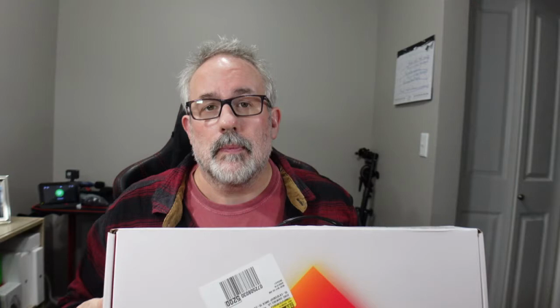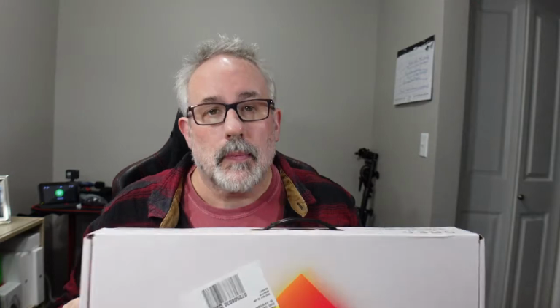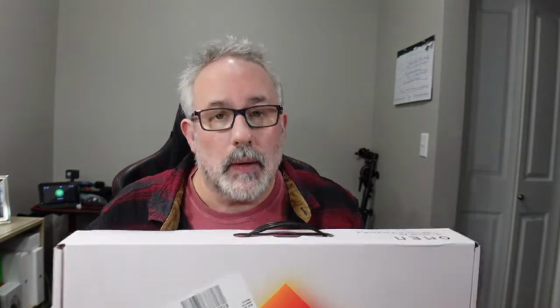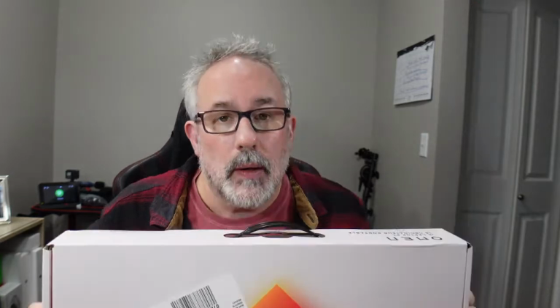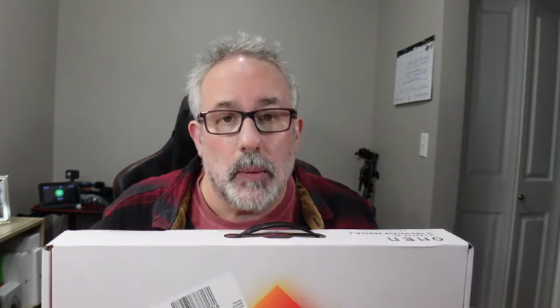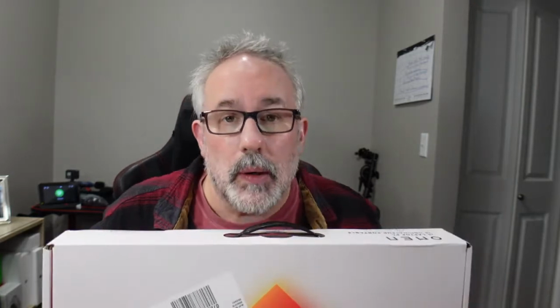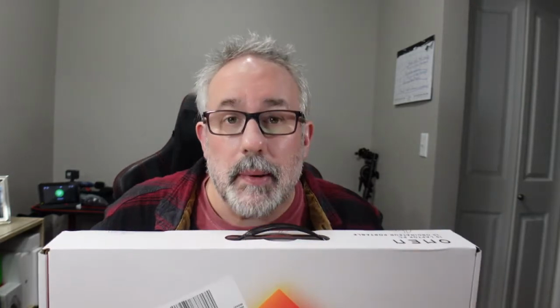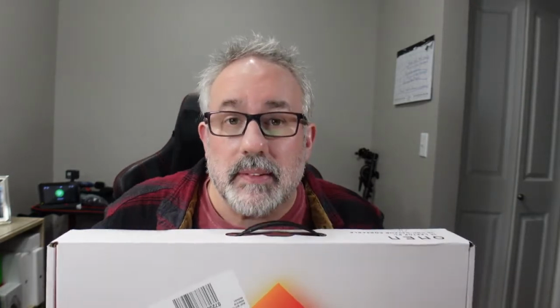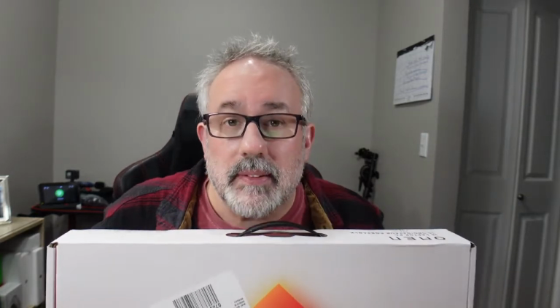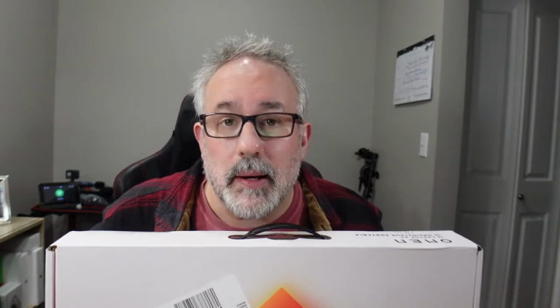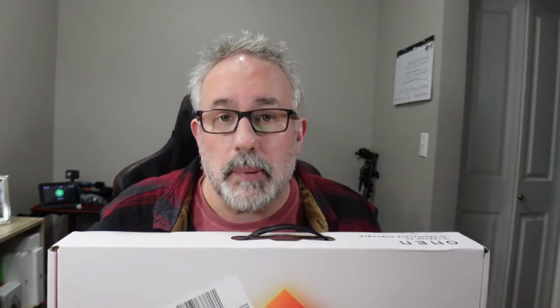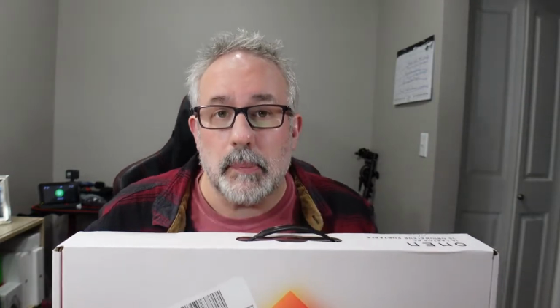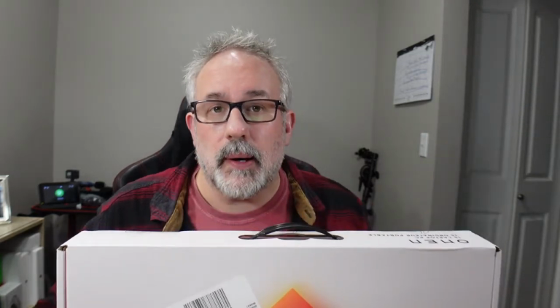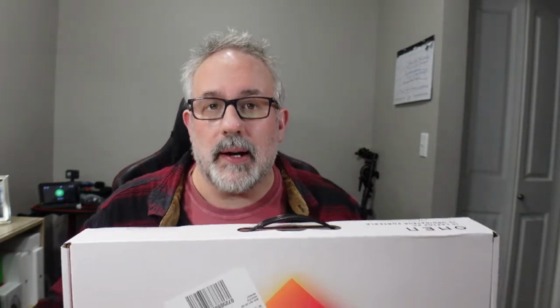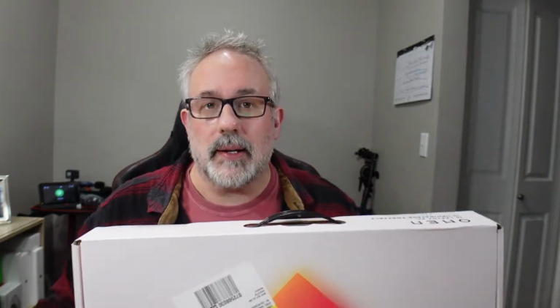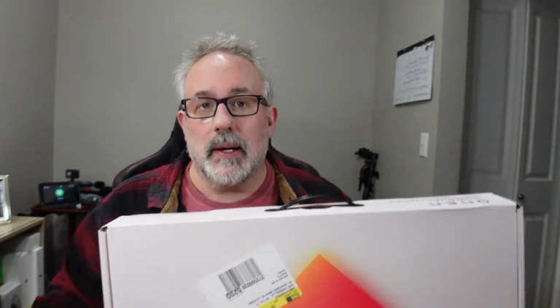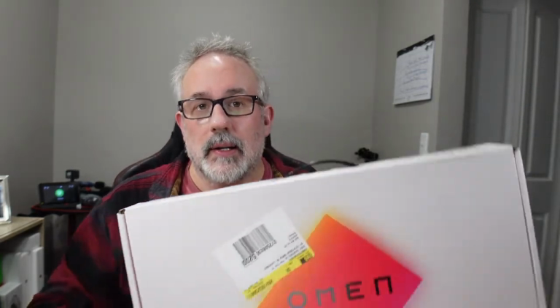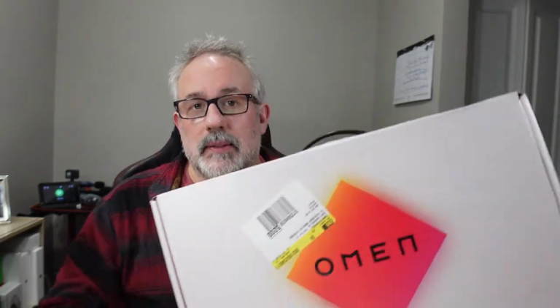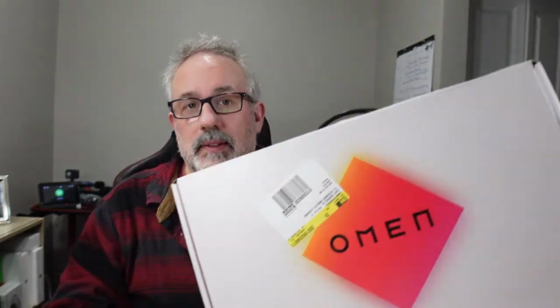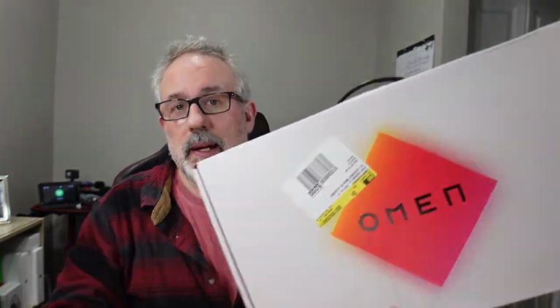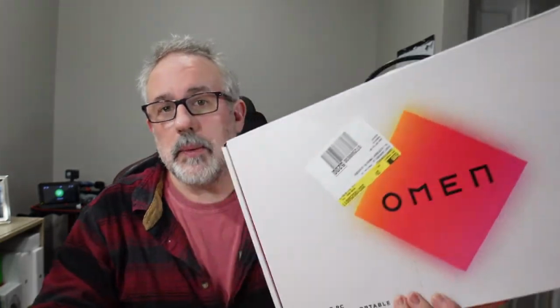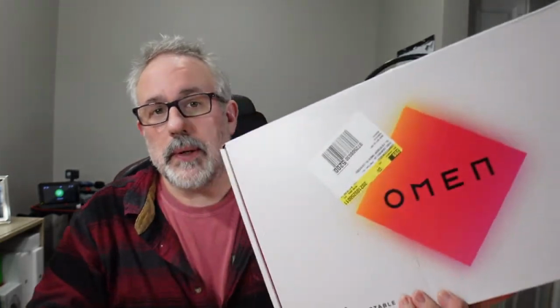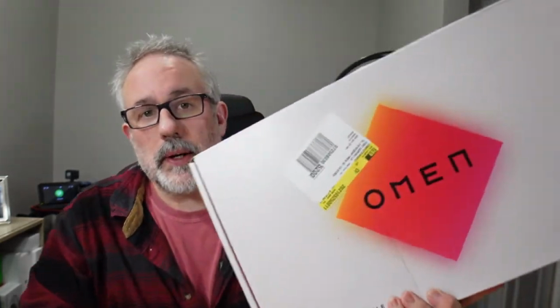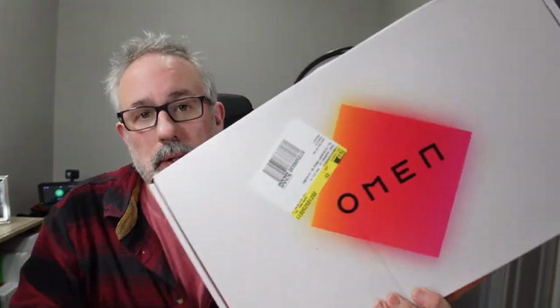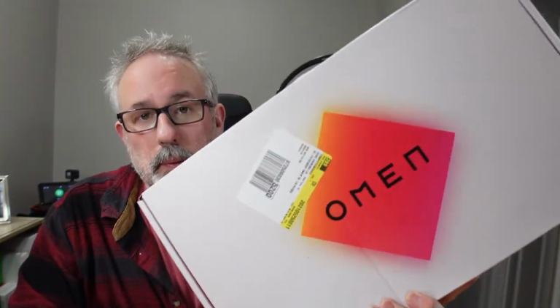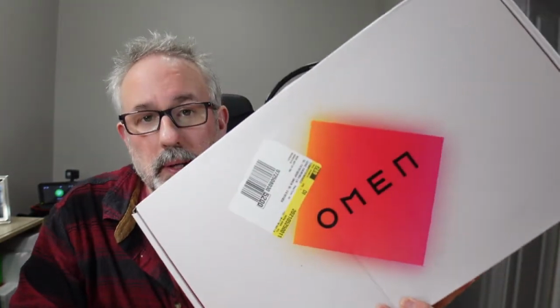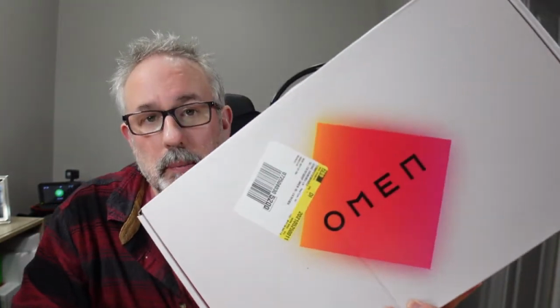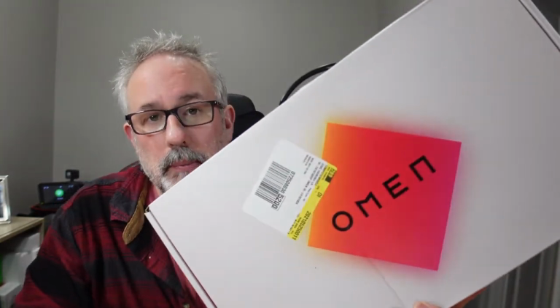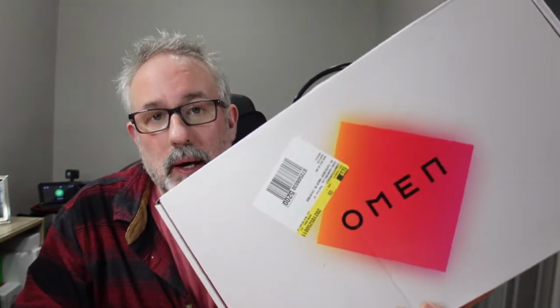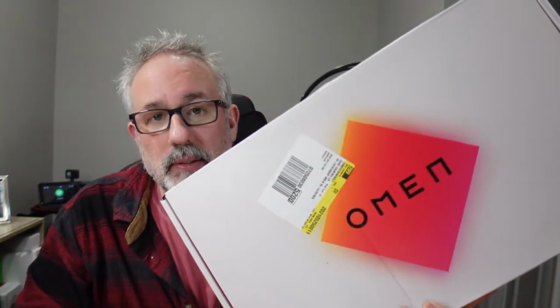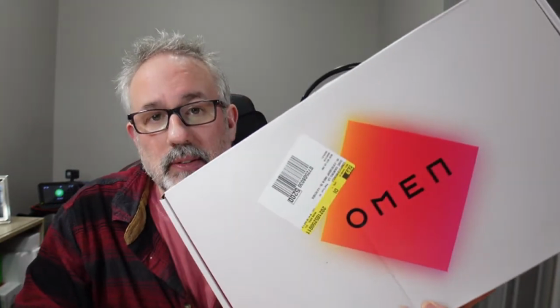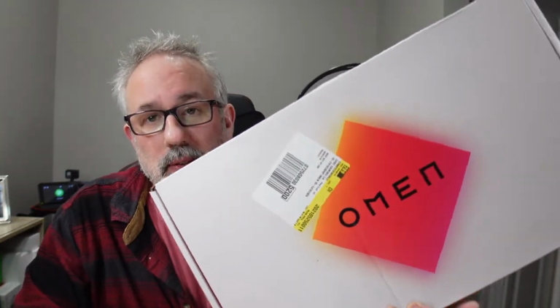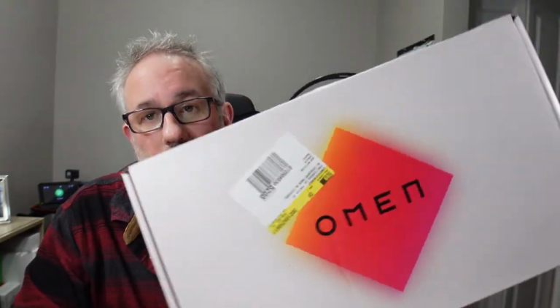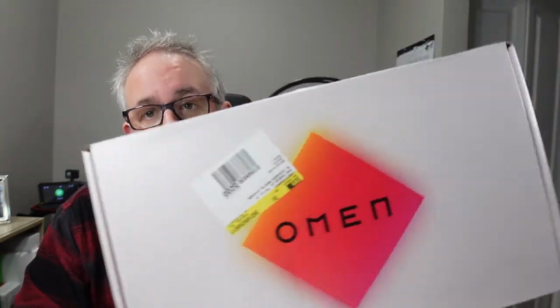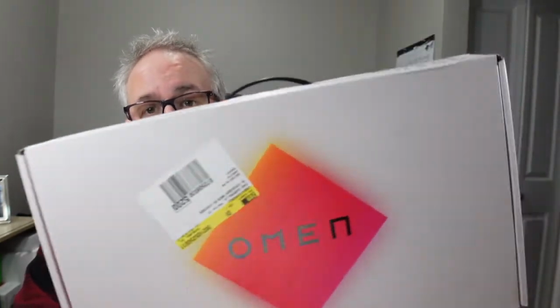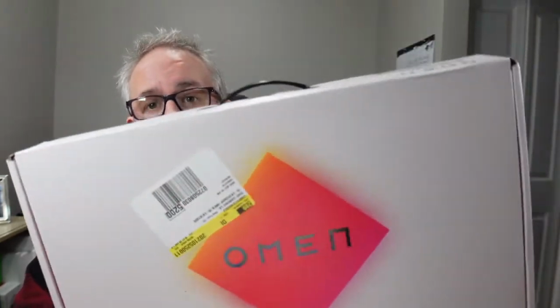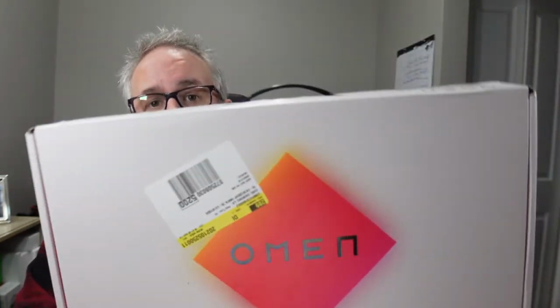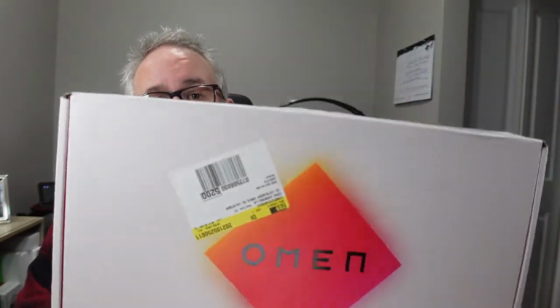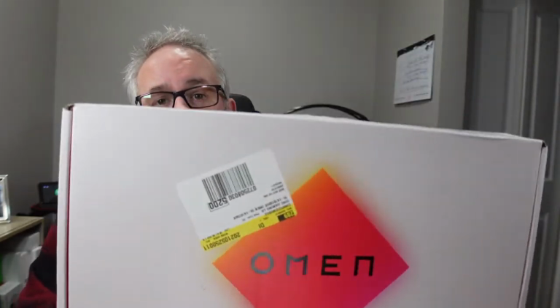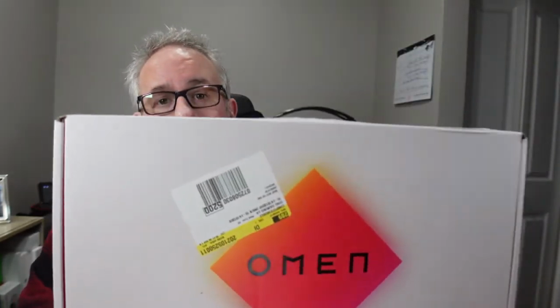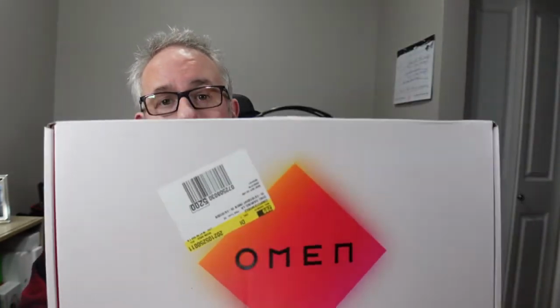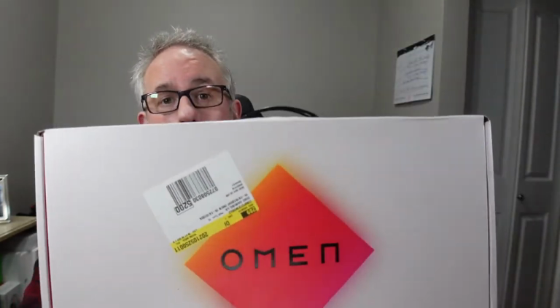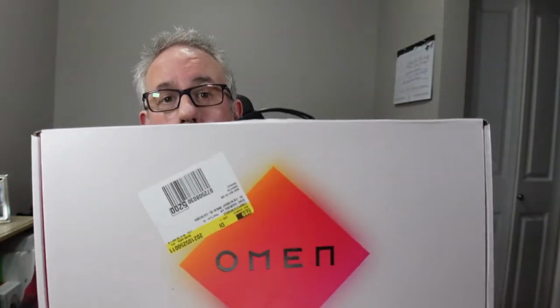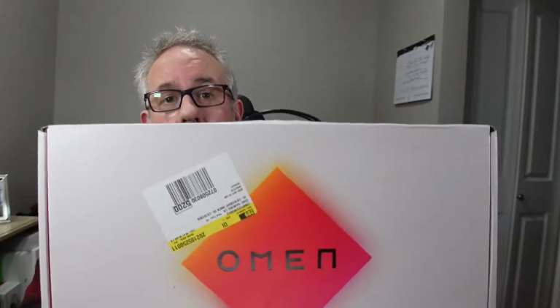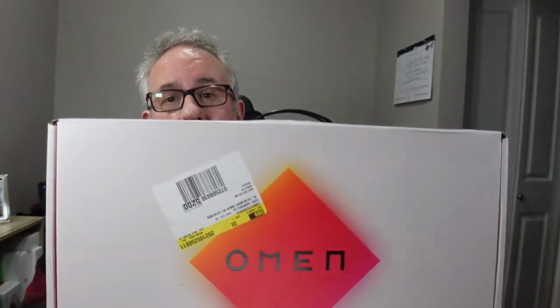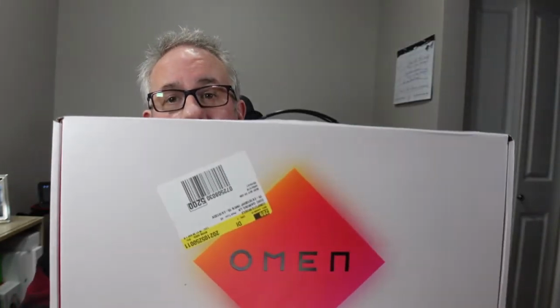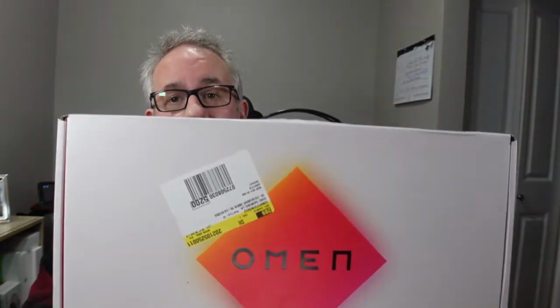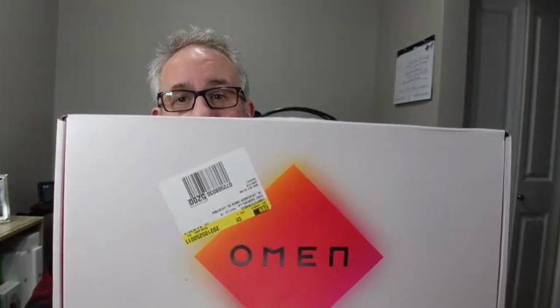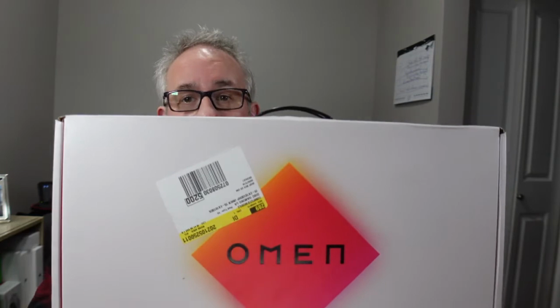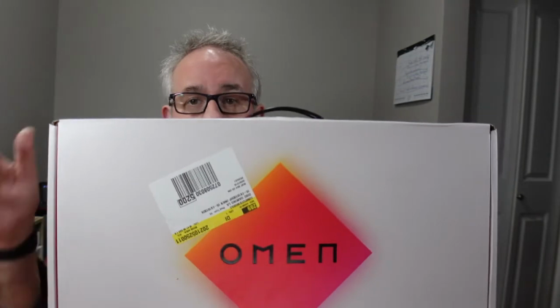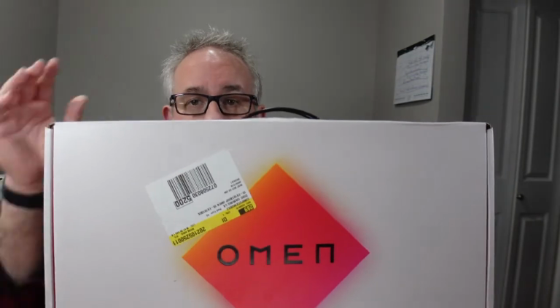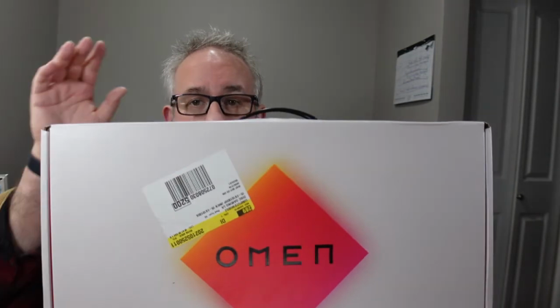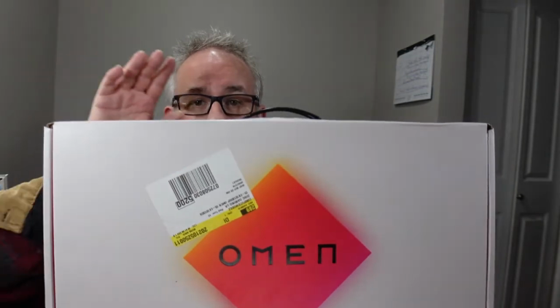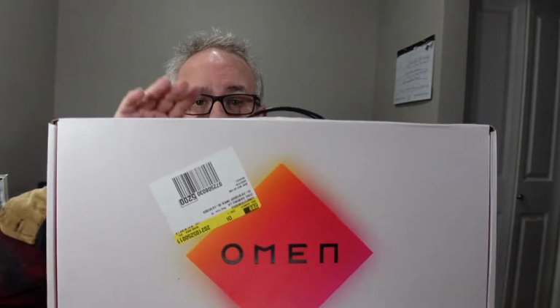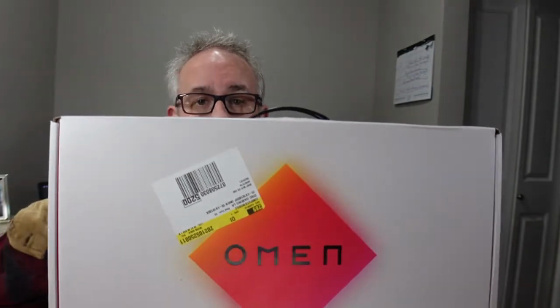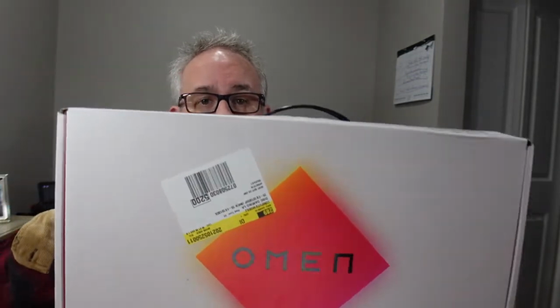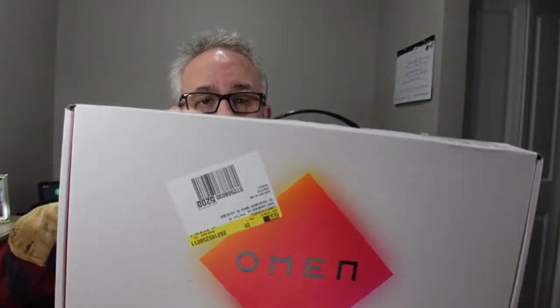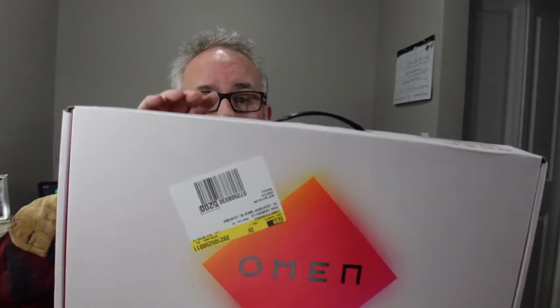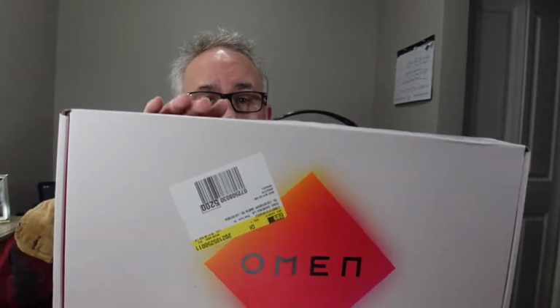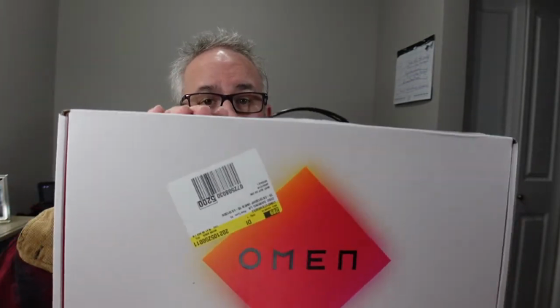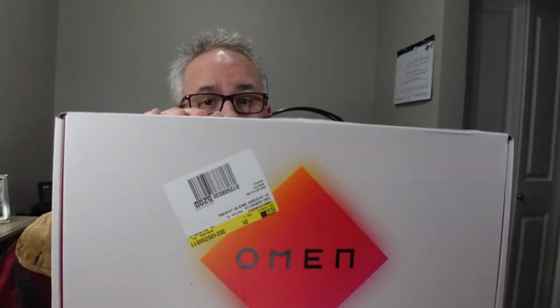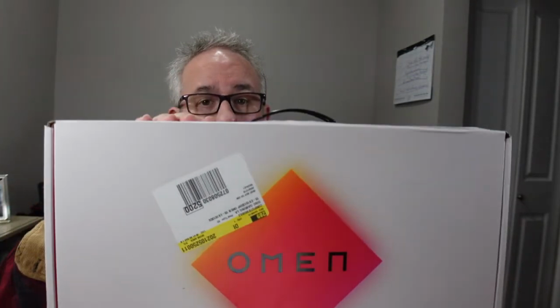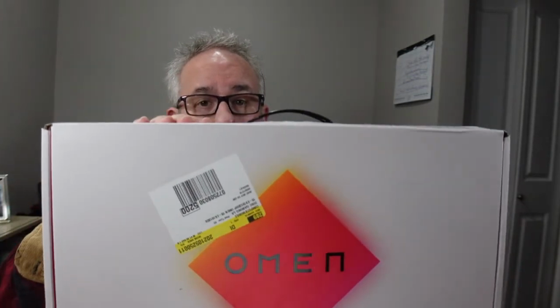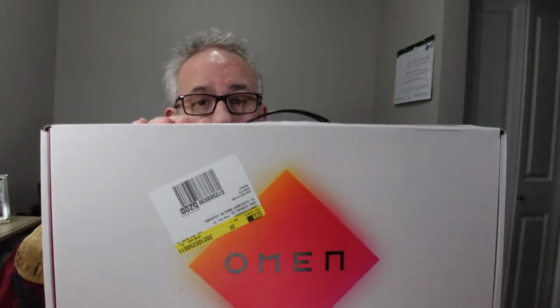Welcome back to Tech by Pike. Today we are going to be unboxing the HP Omen 15-inch gaming laptop.